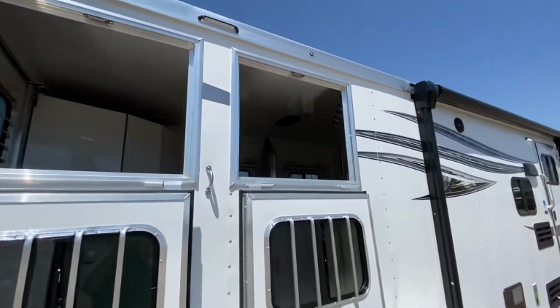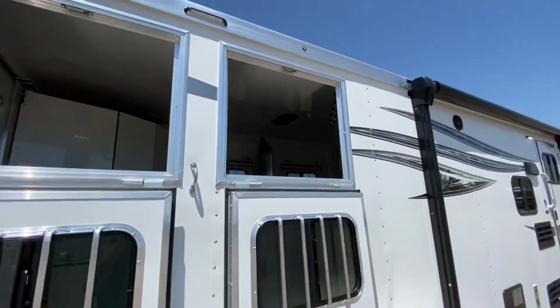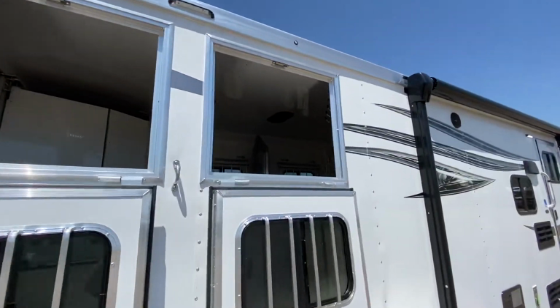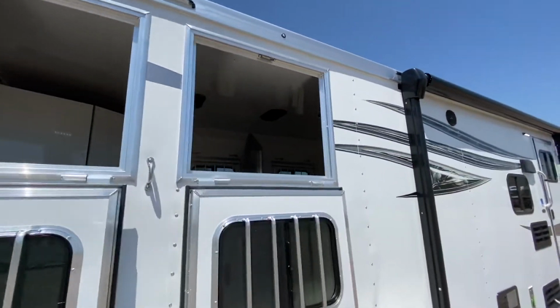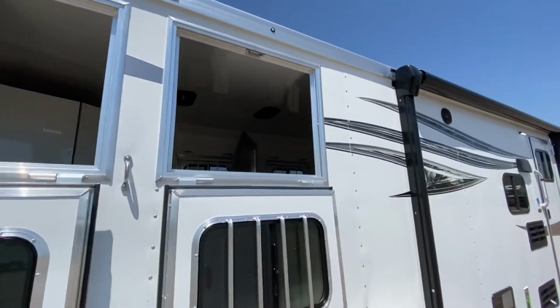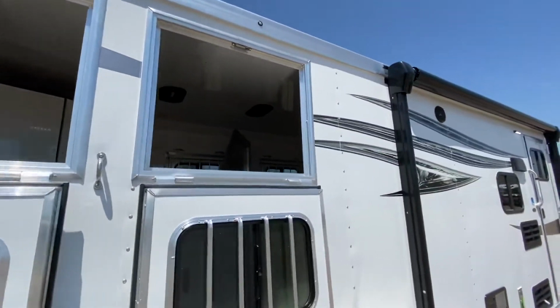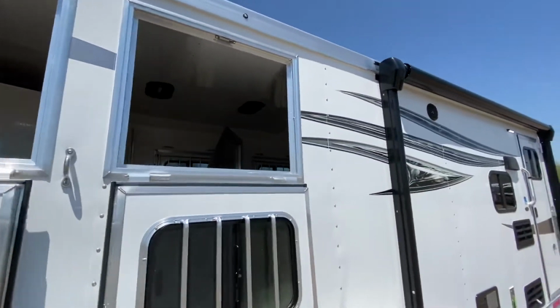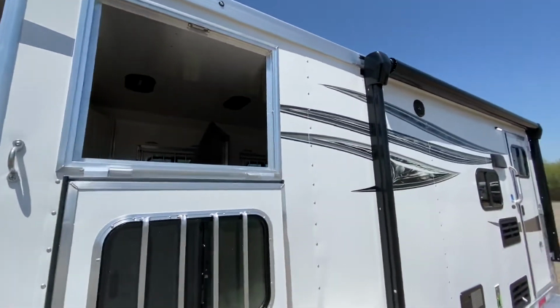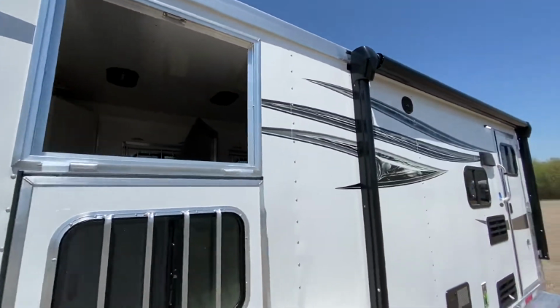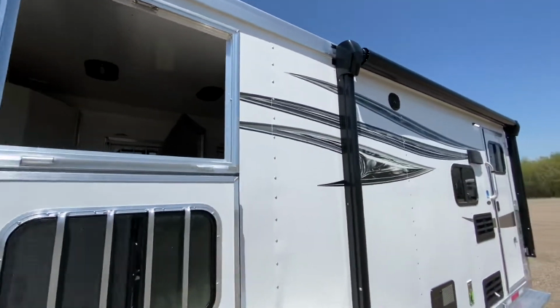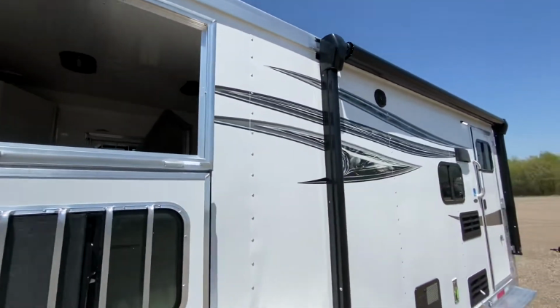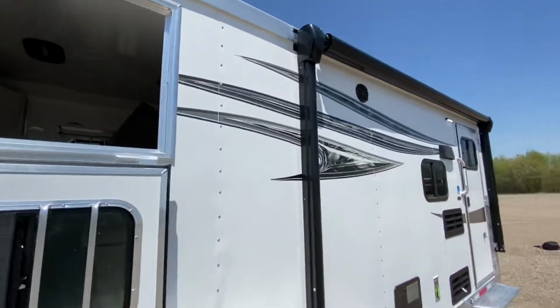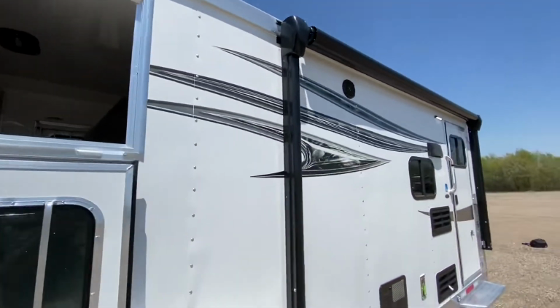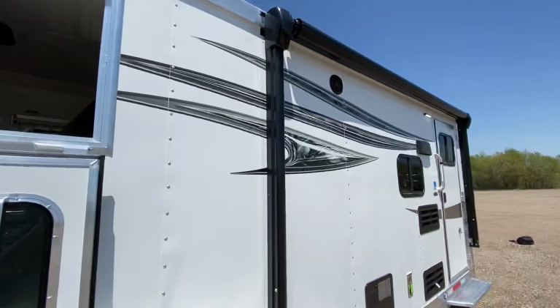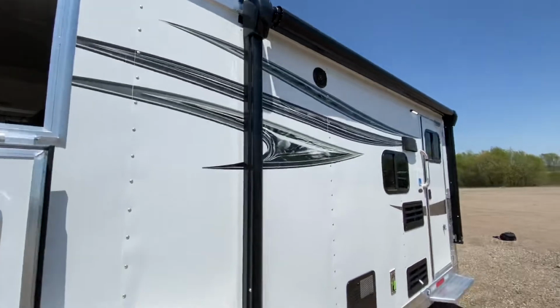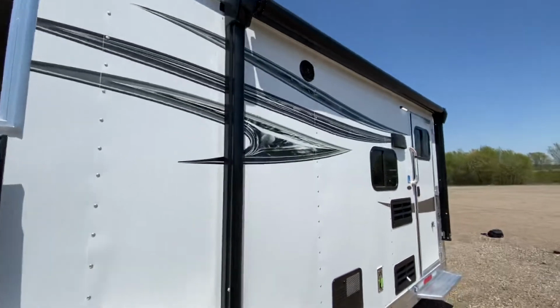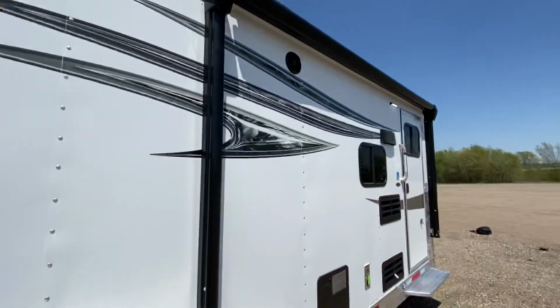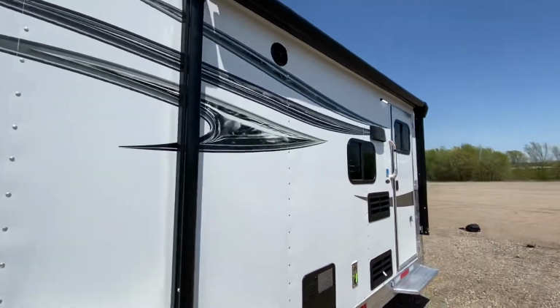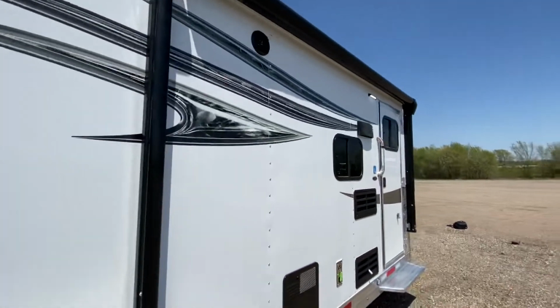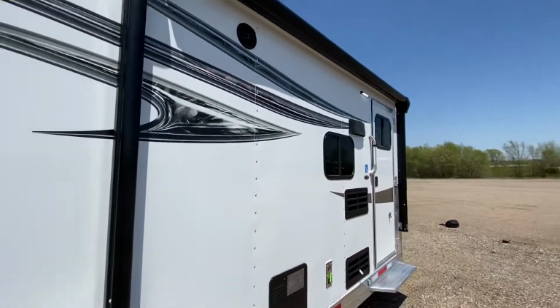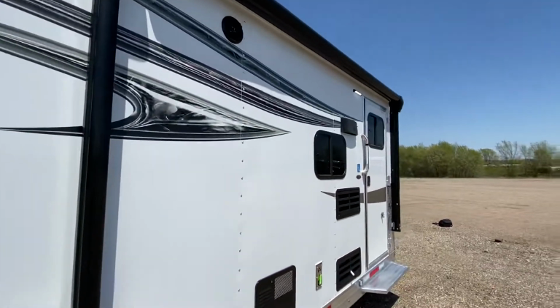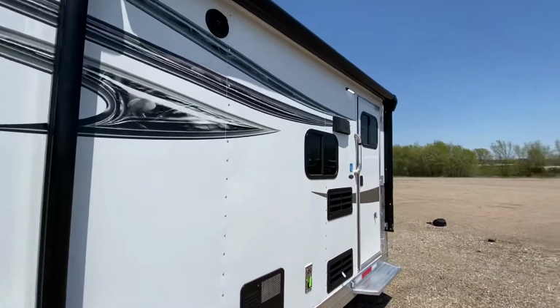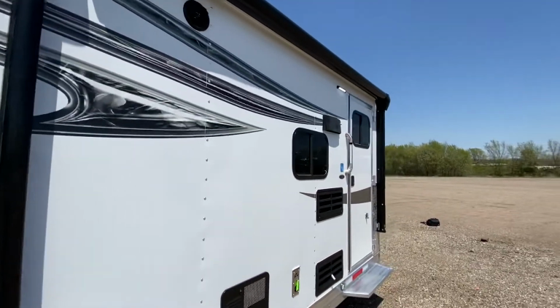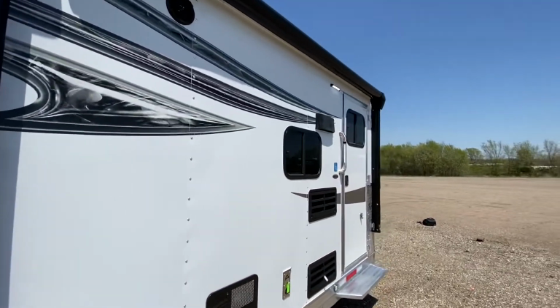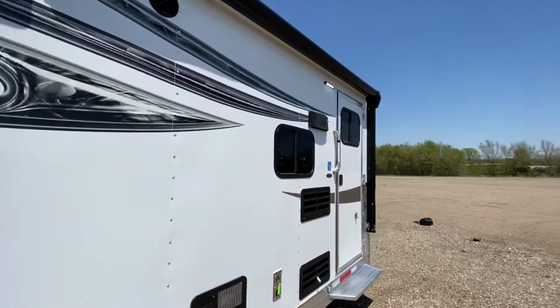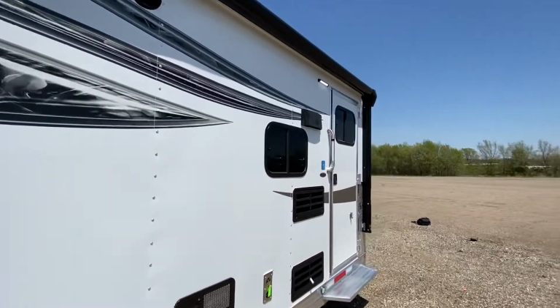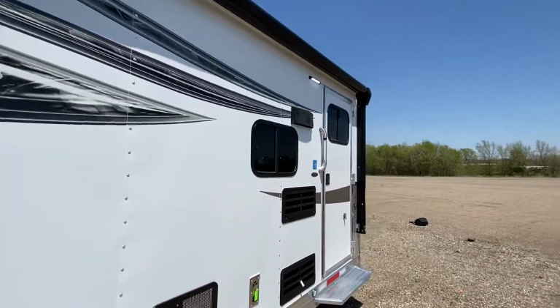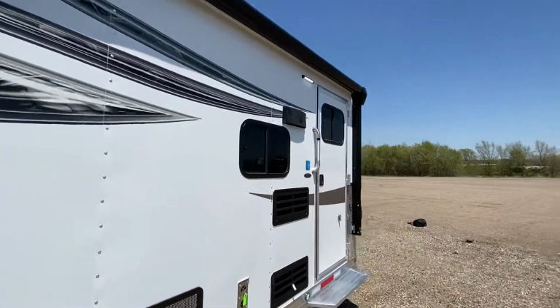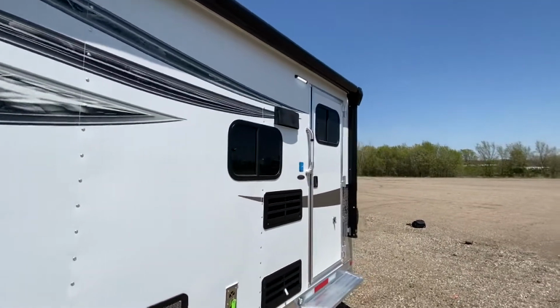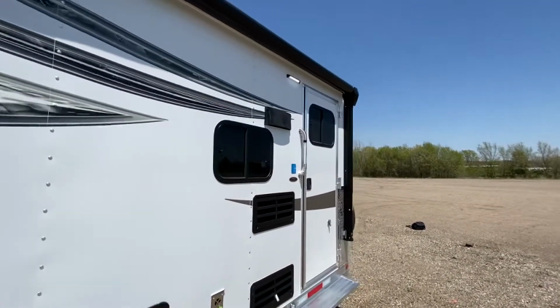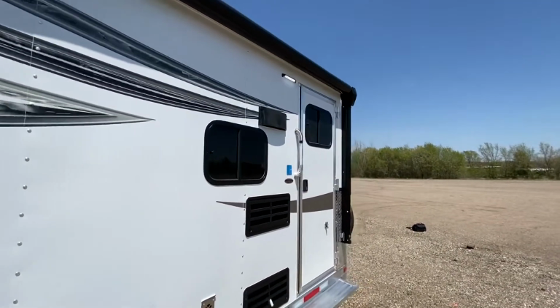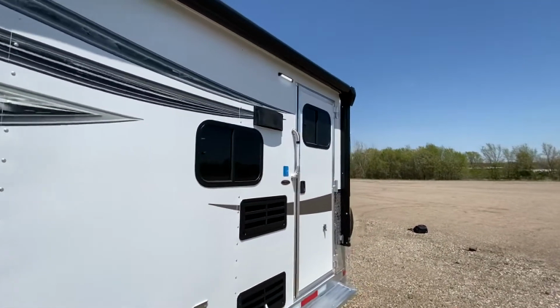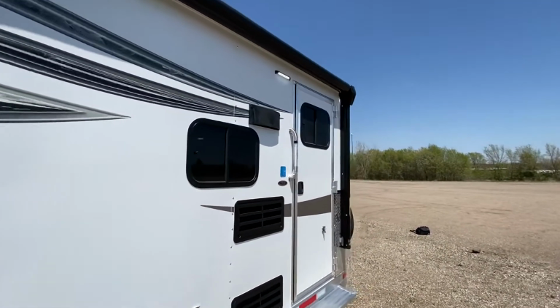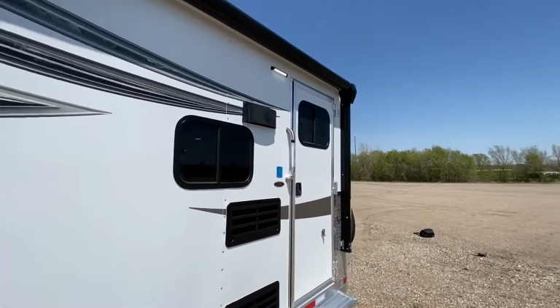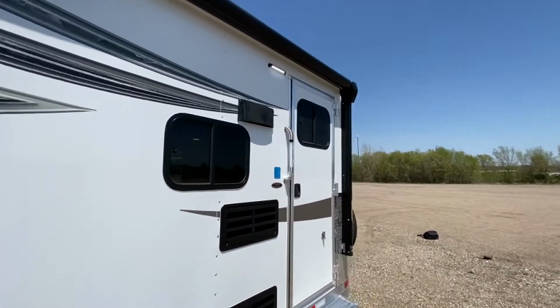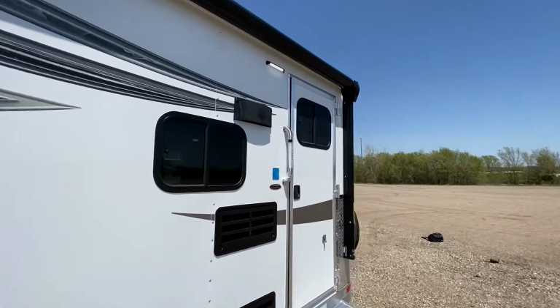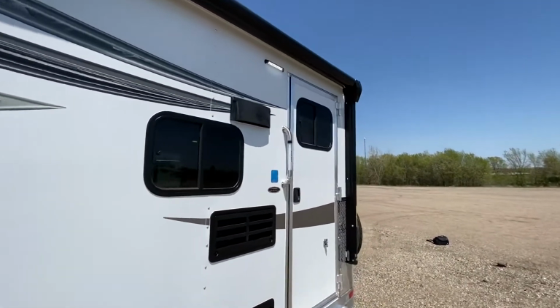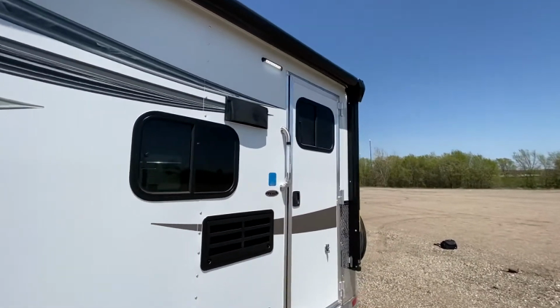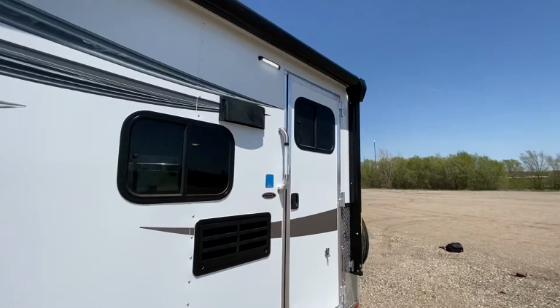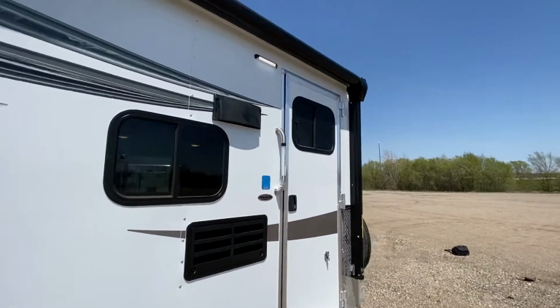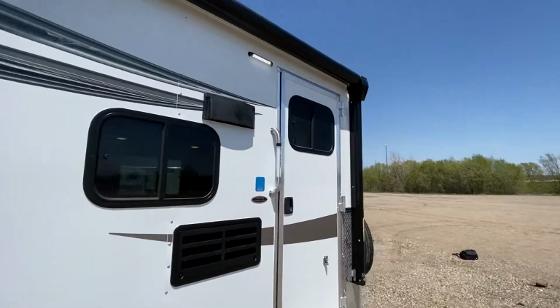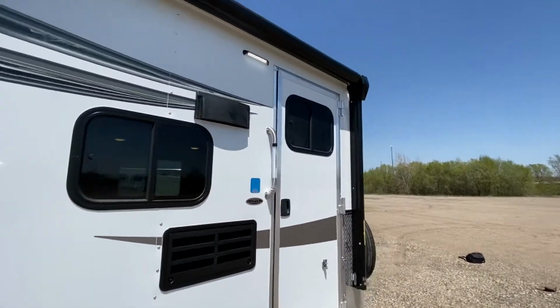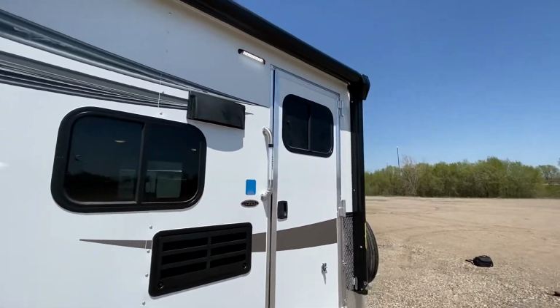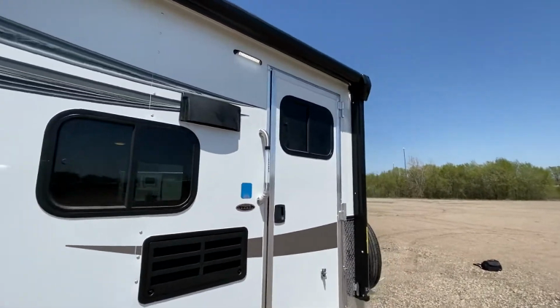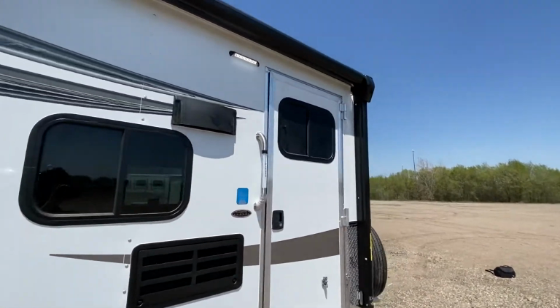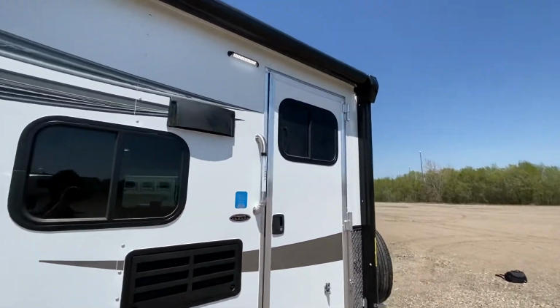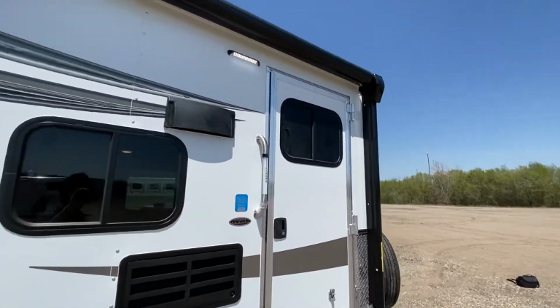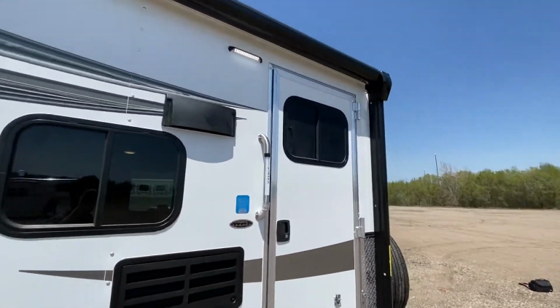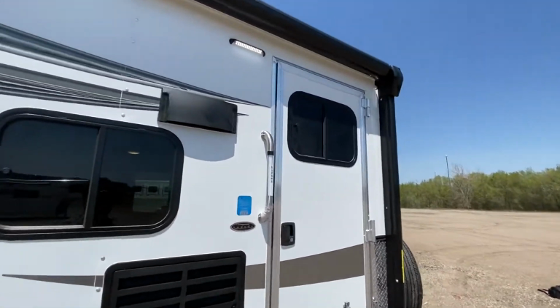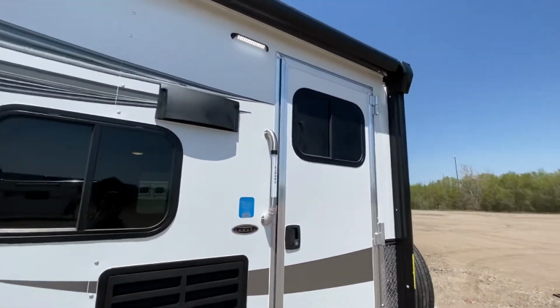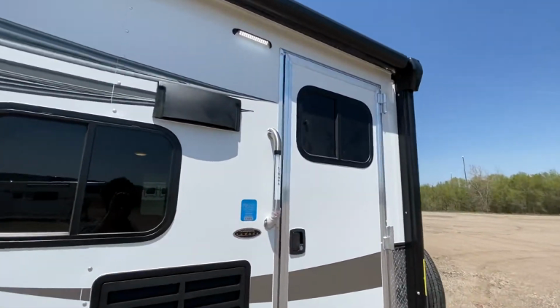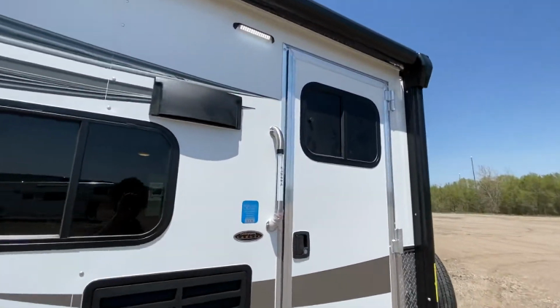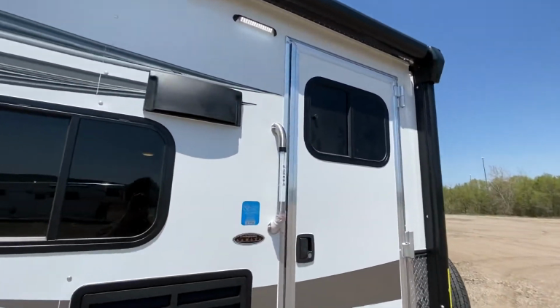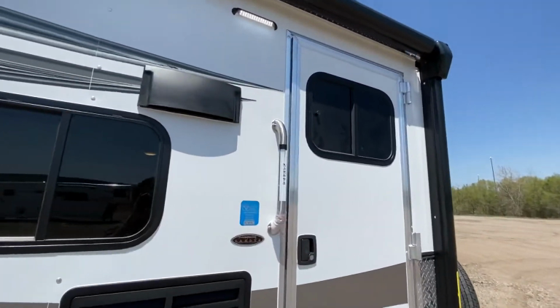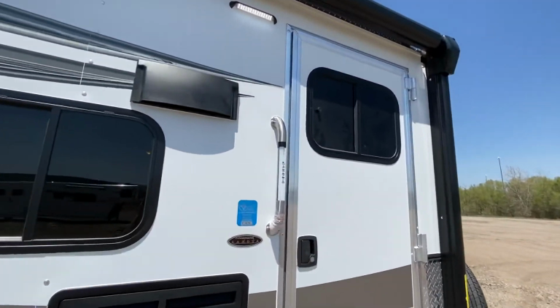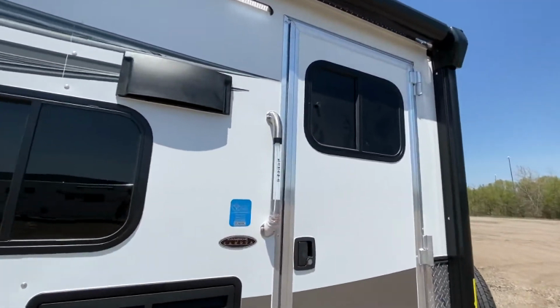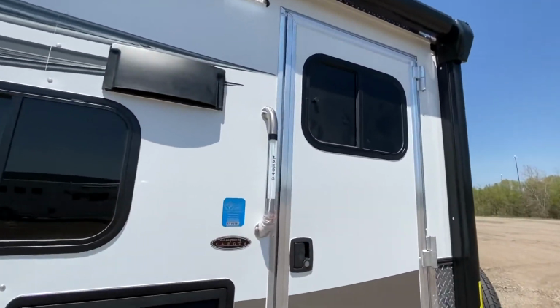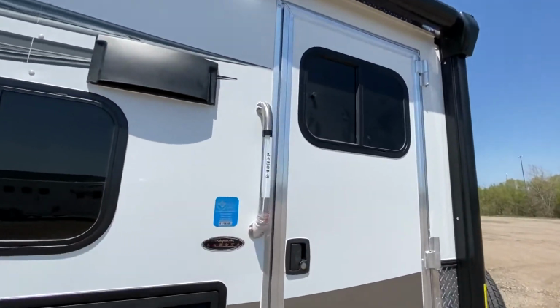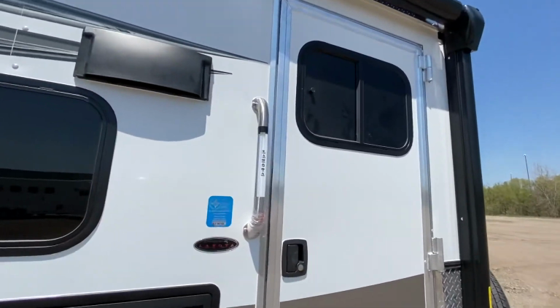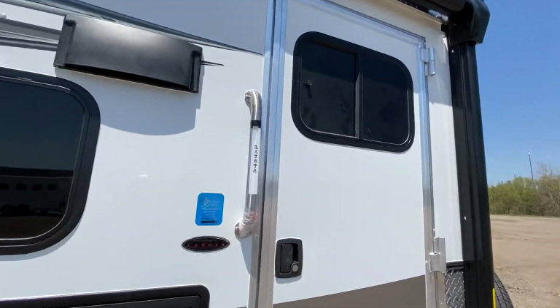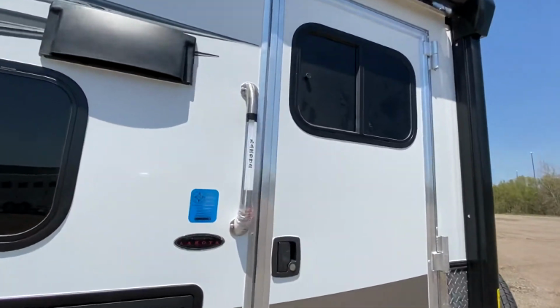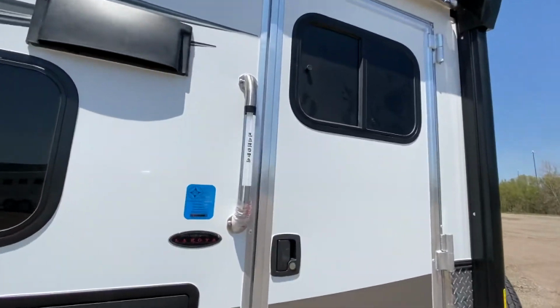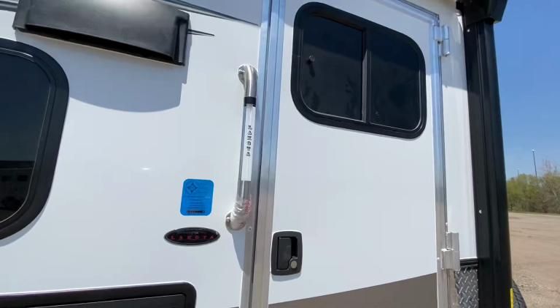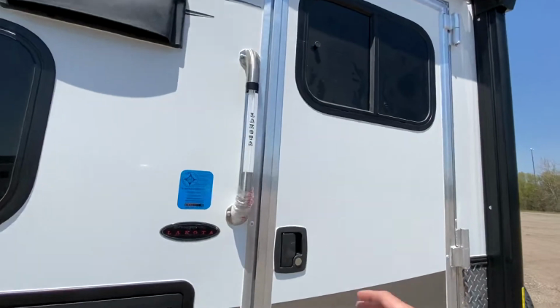This one's a two horse and it's six foot nine inches wide. We also offer eight foot wide Charger bumper pulls.